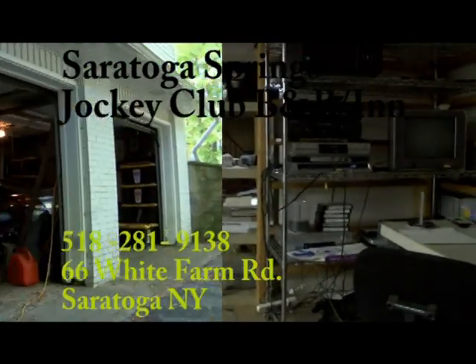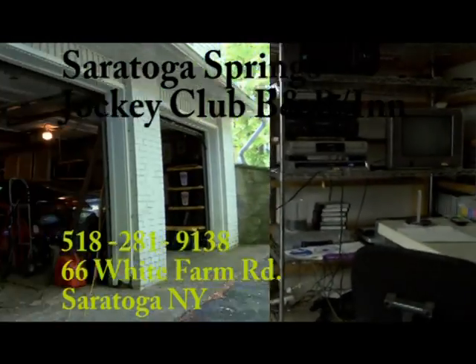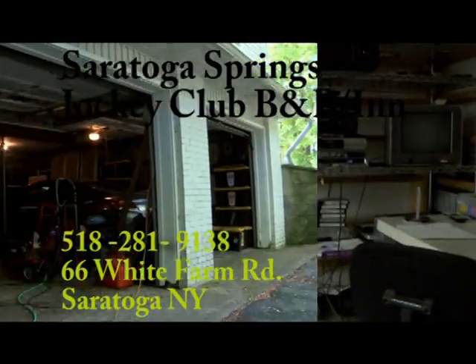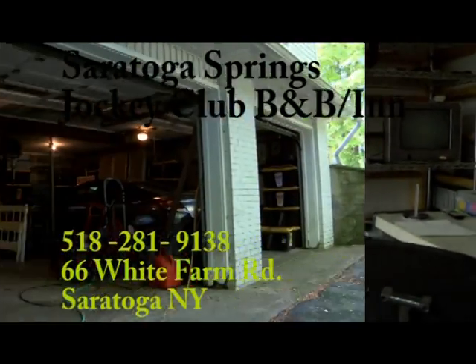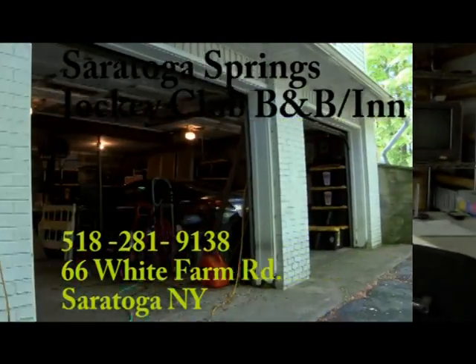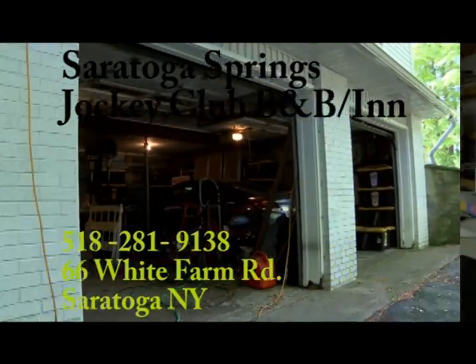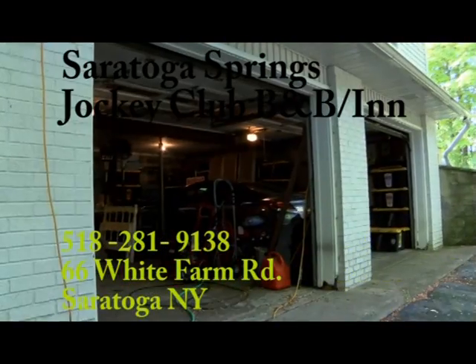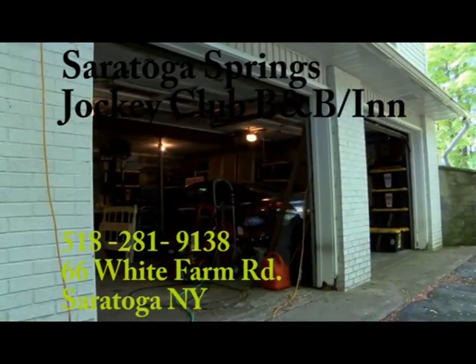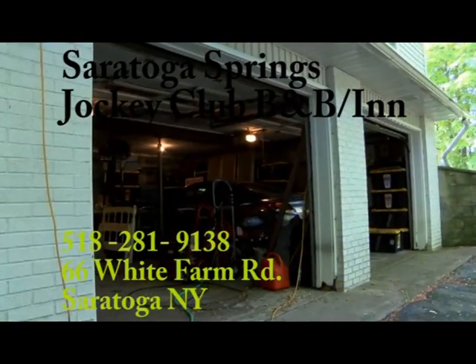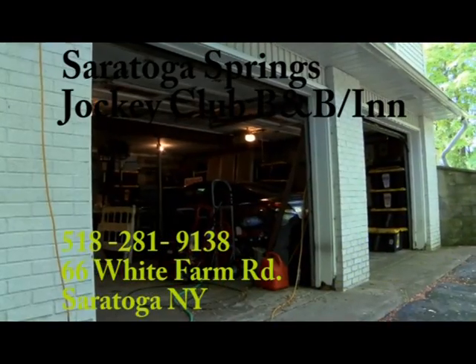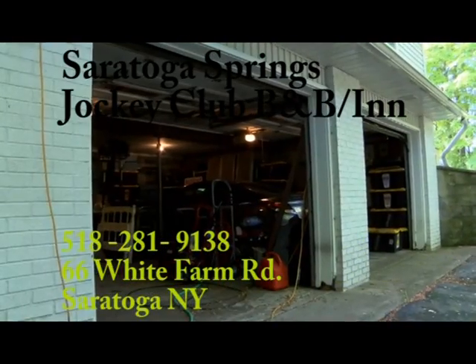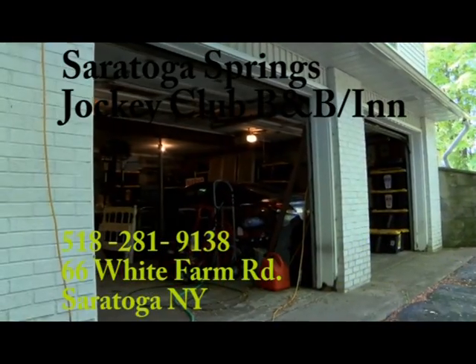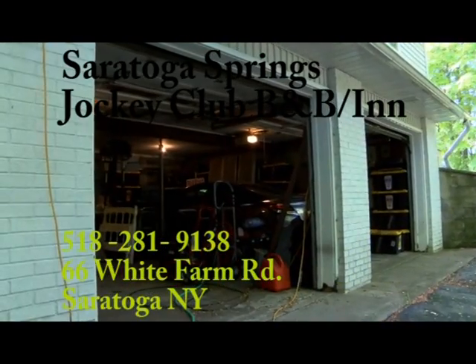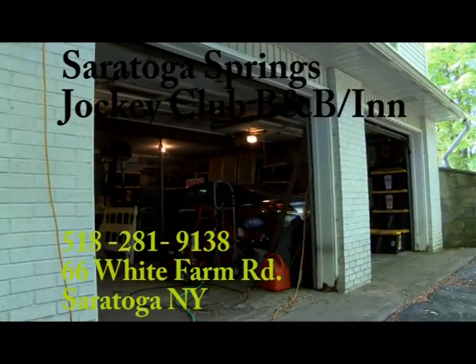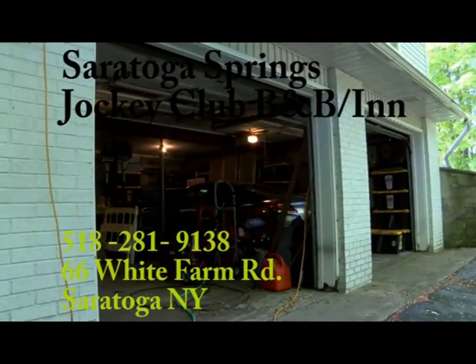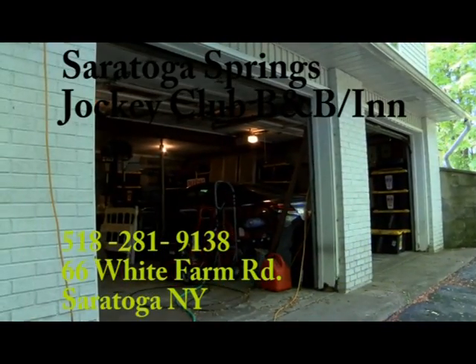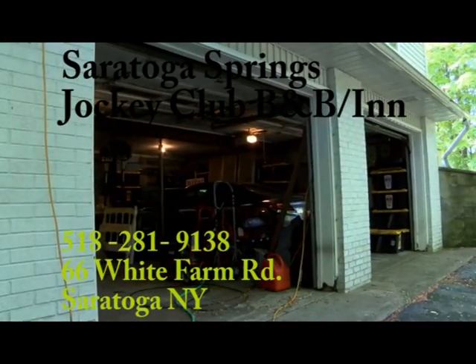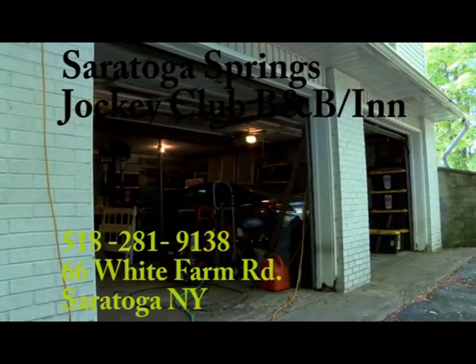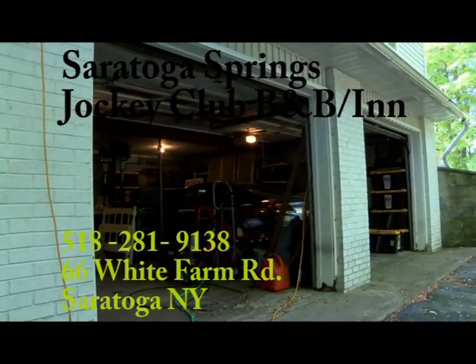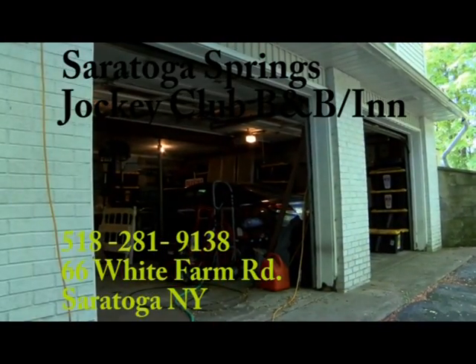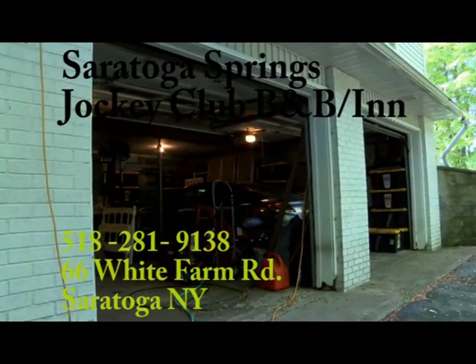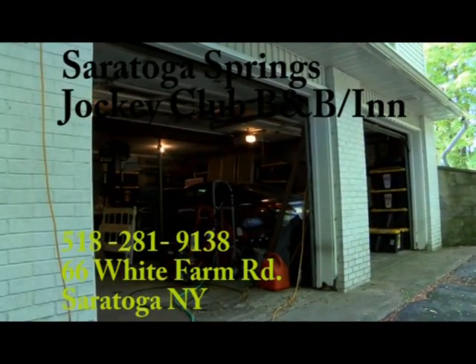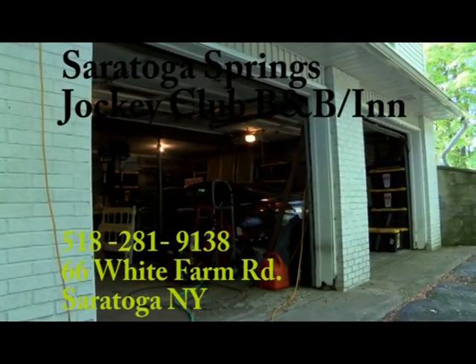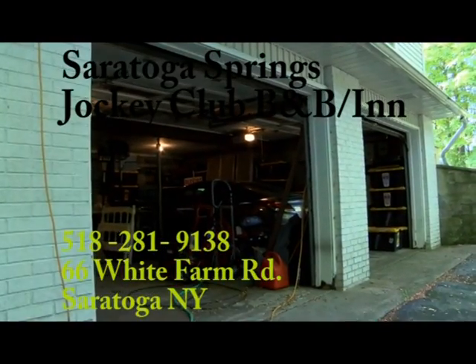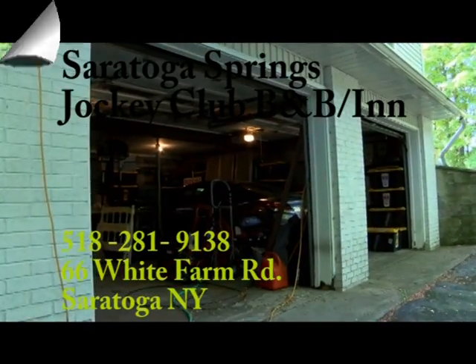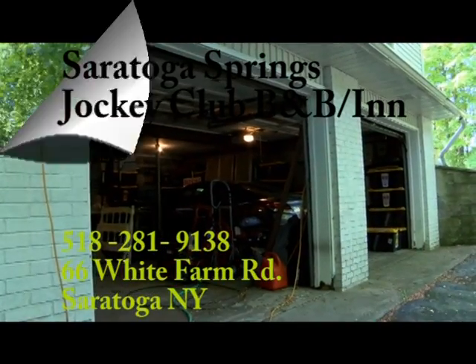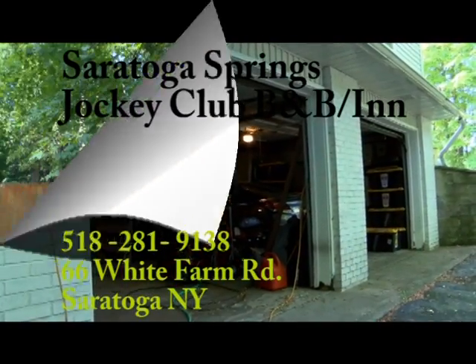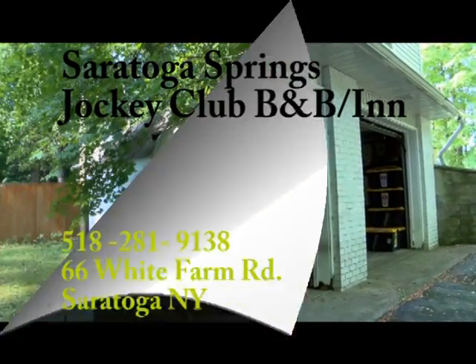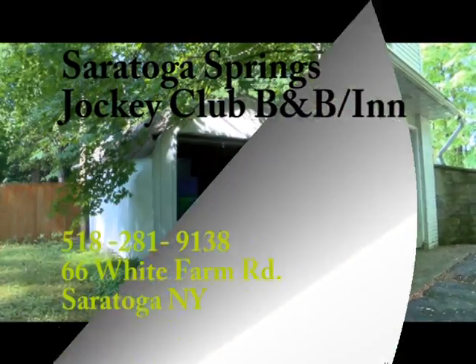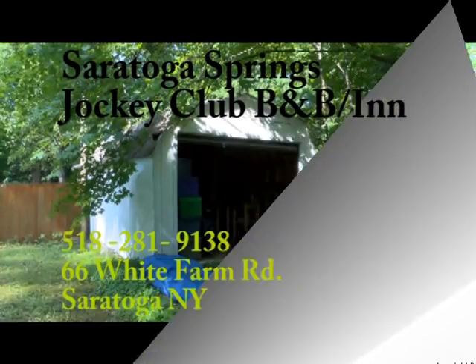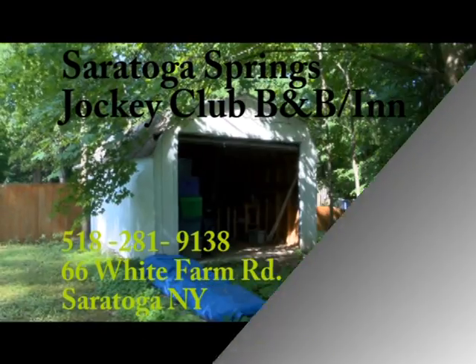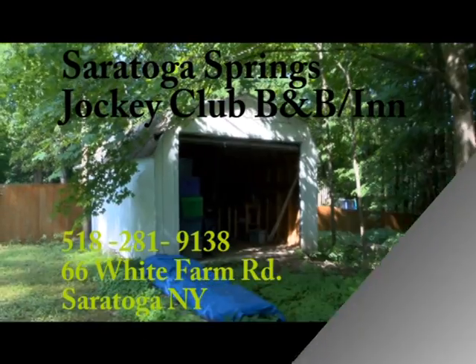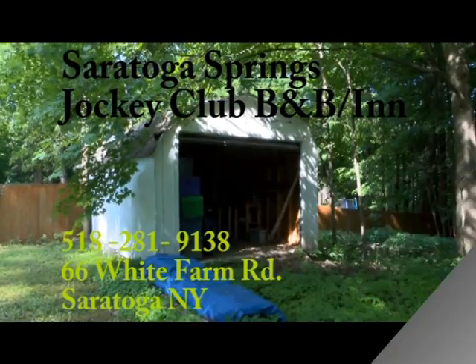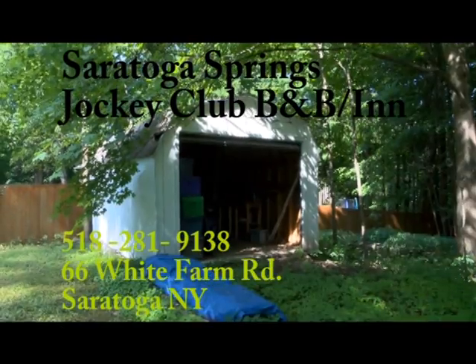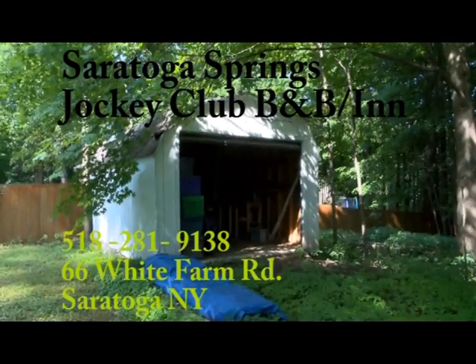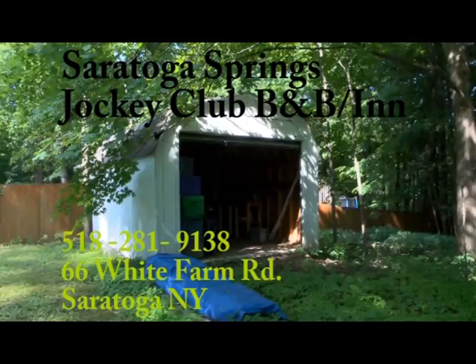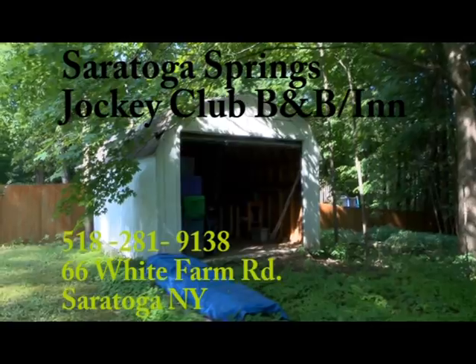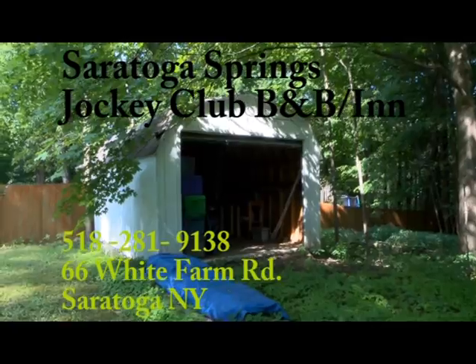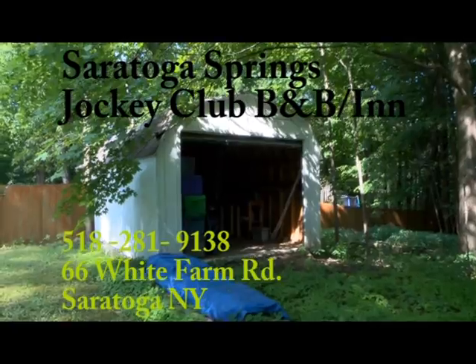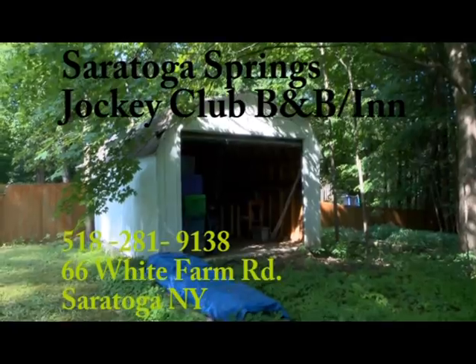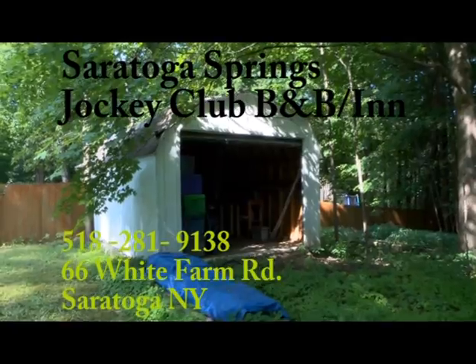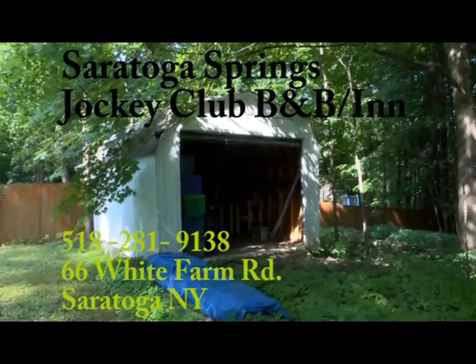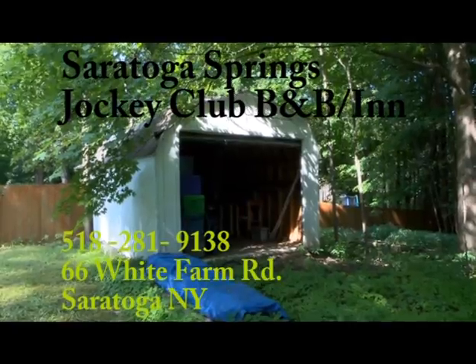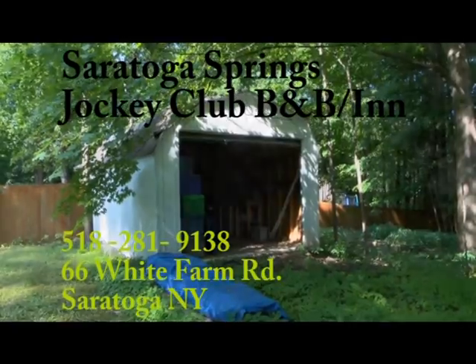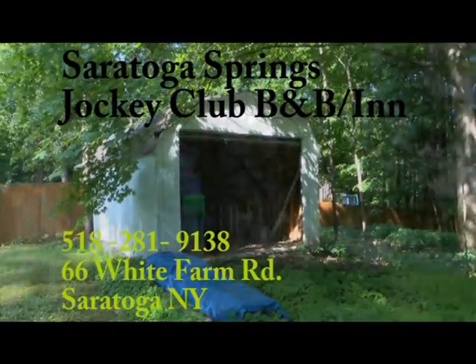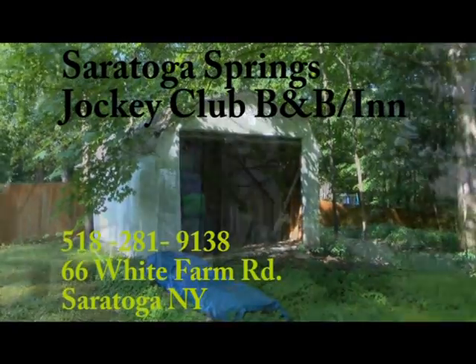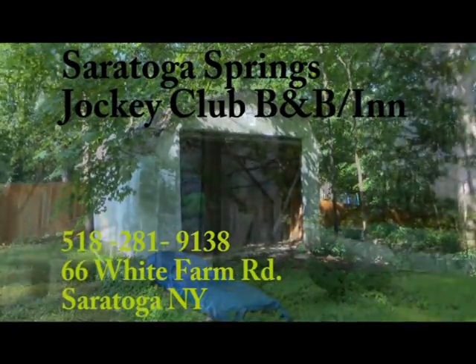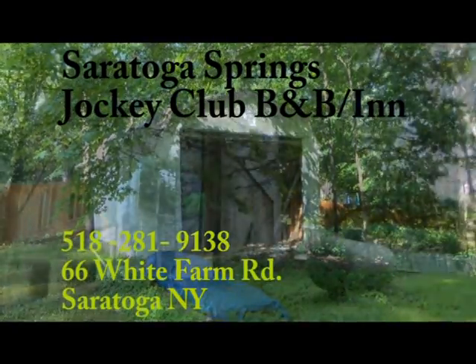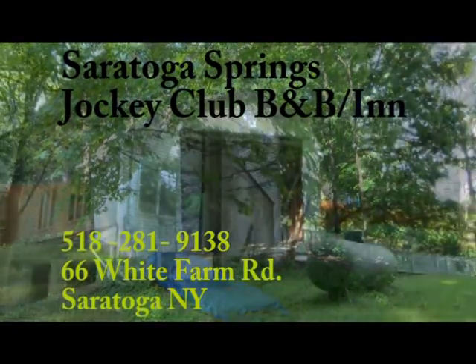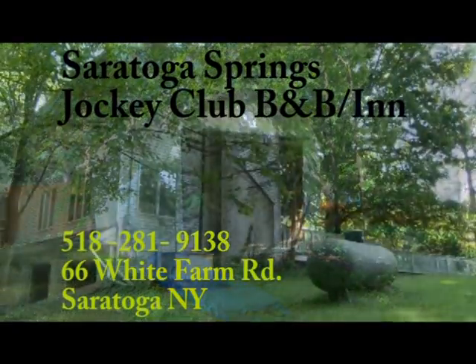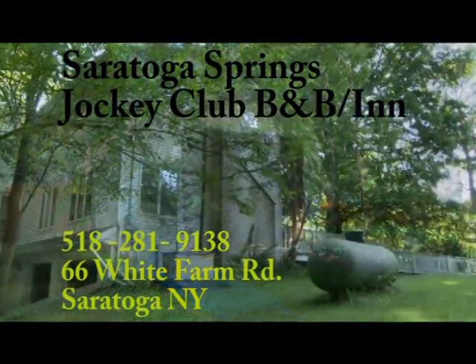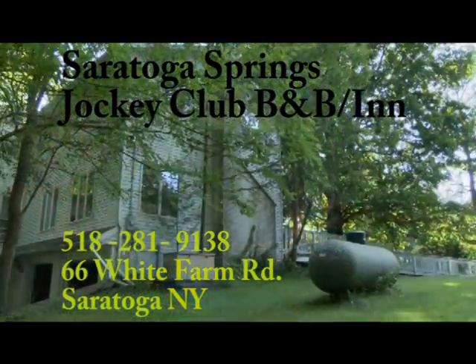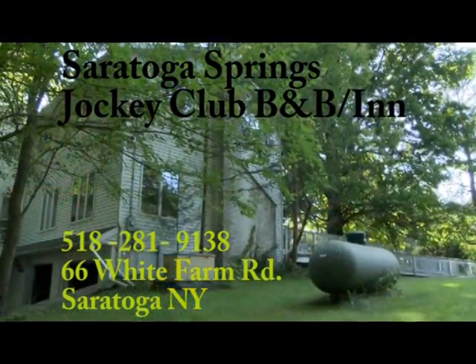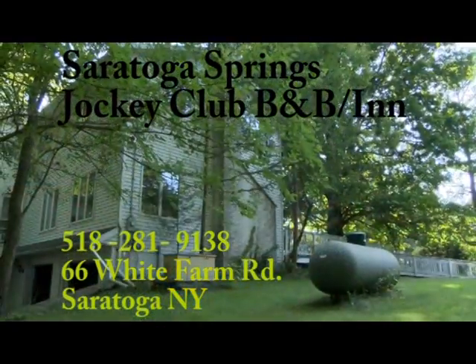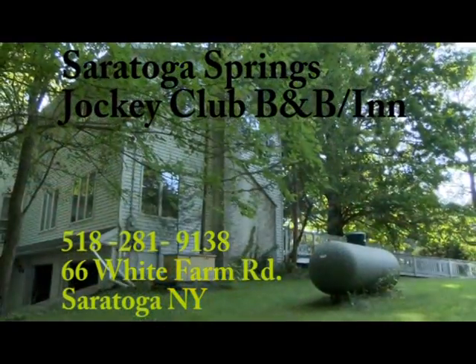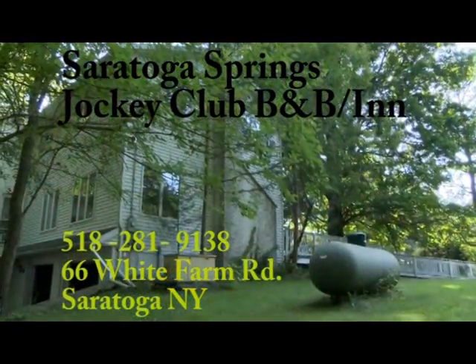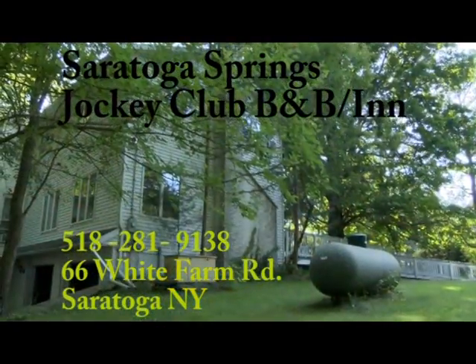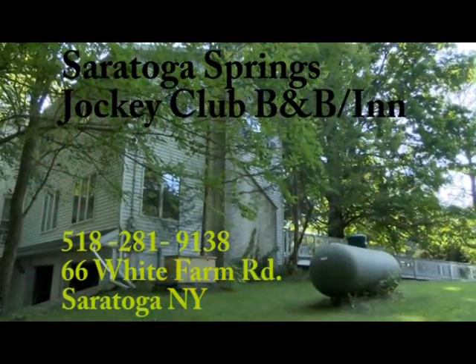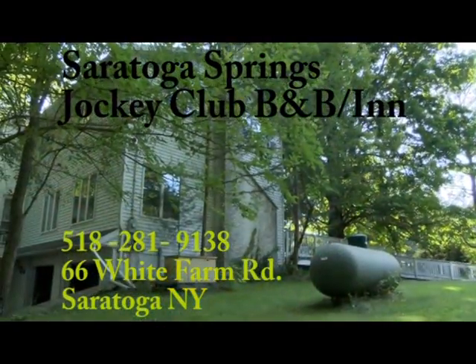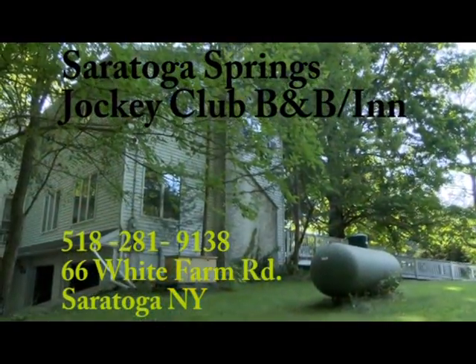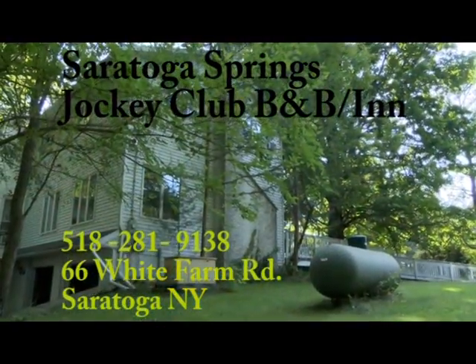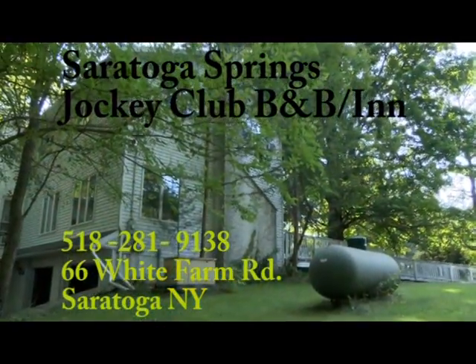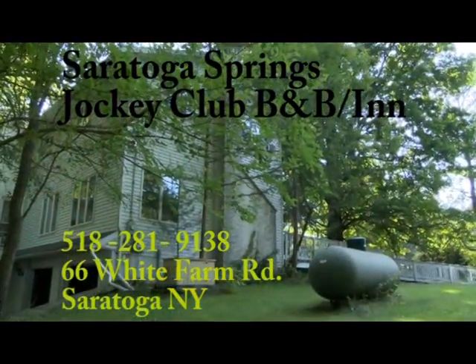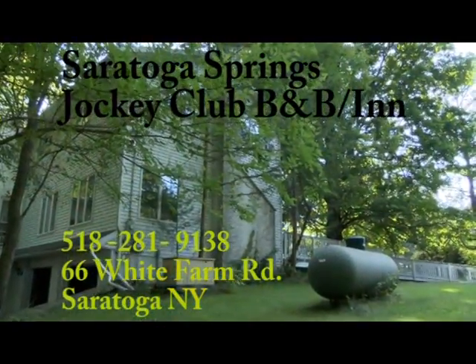It has a two-car garage, a shed in the back, and a generator in case the electricity goes out.